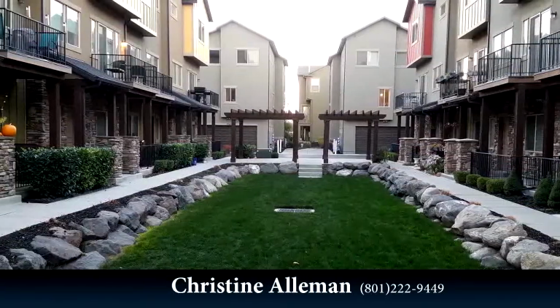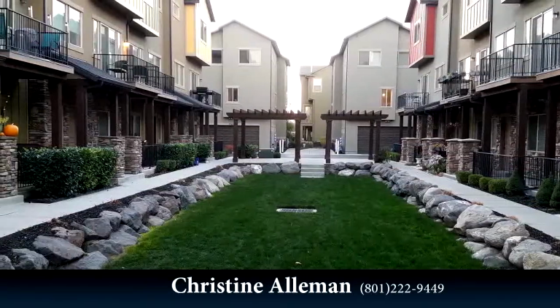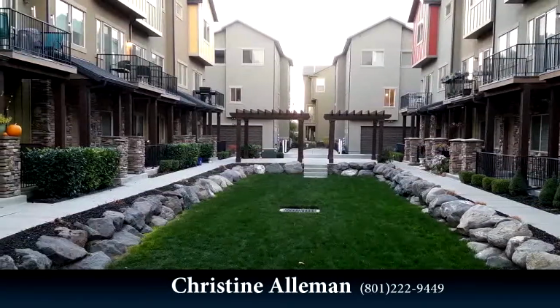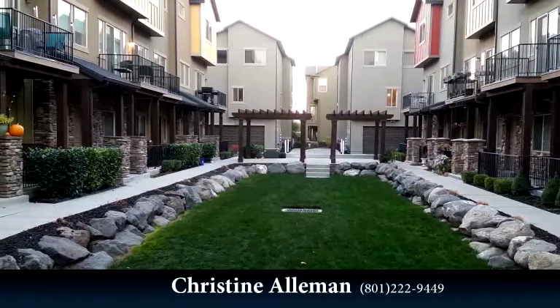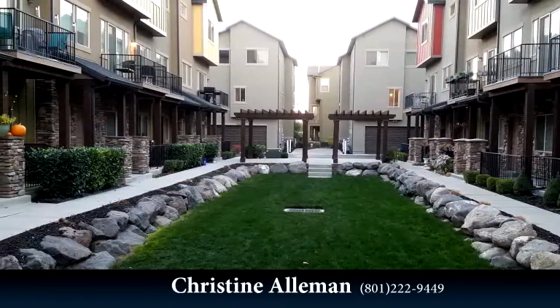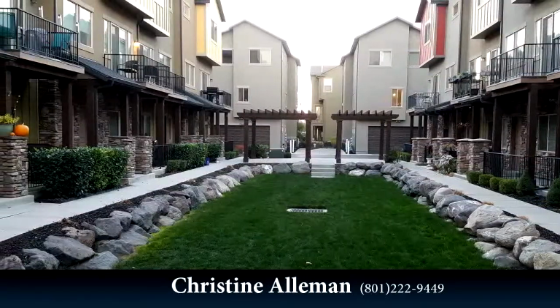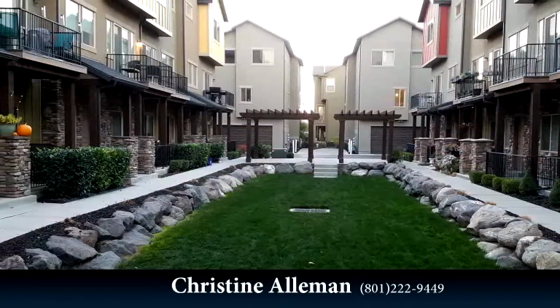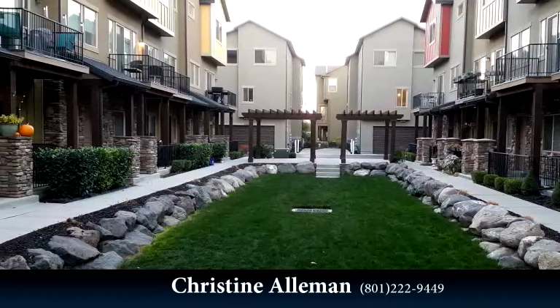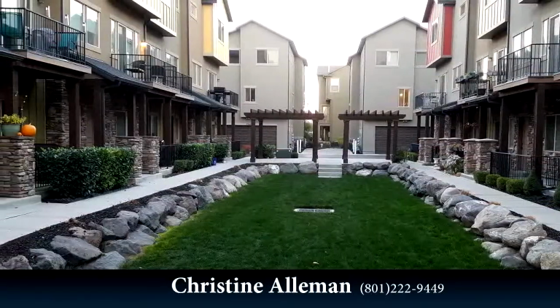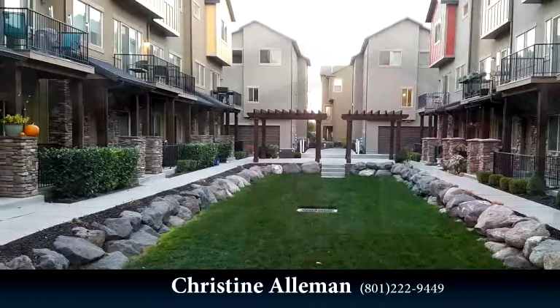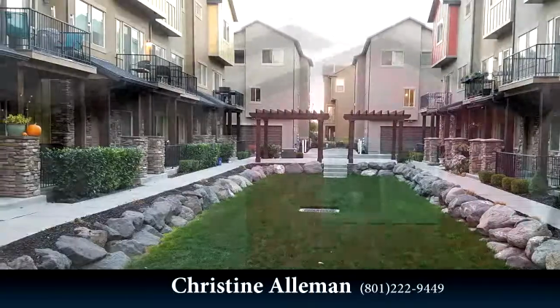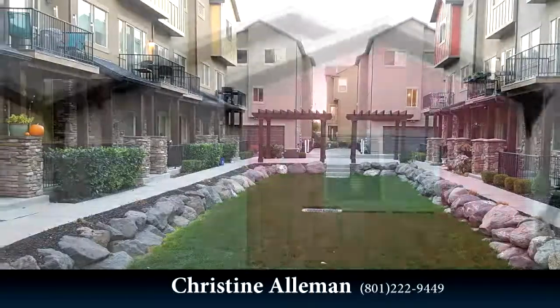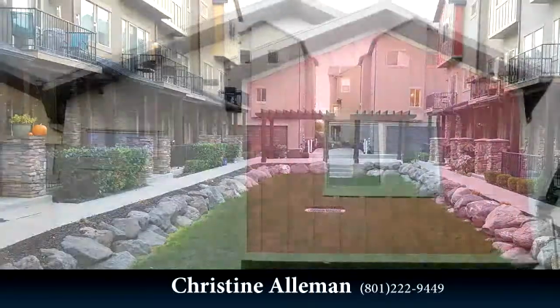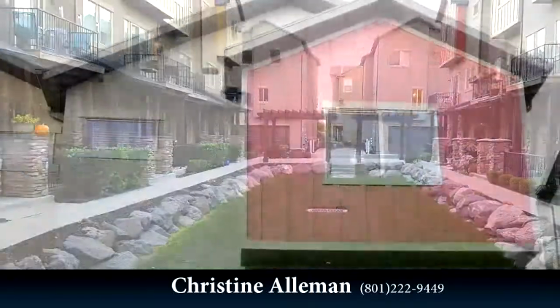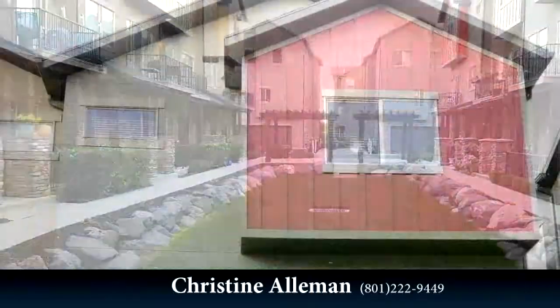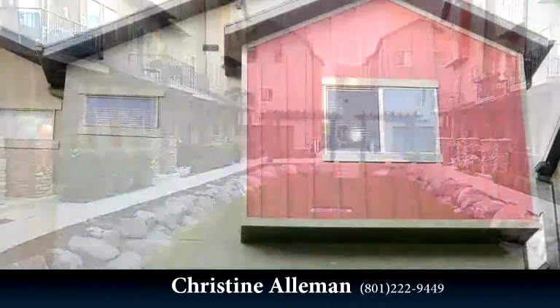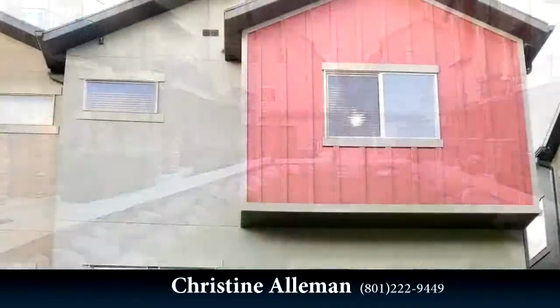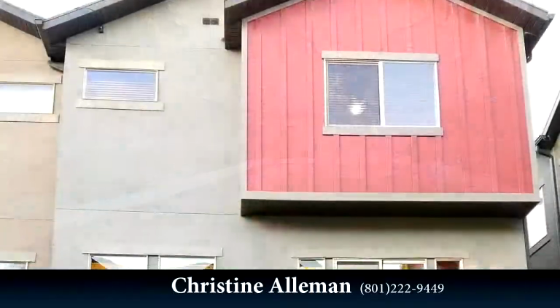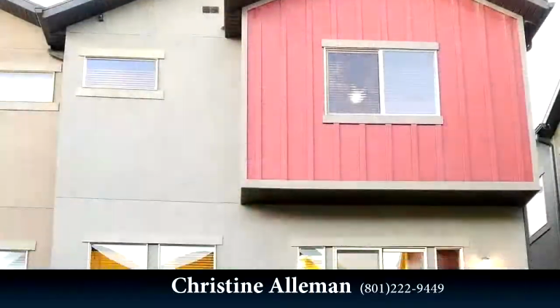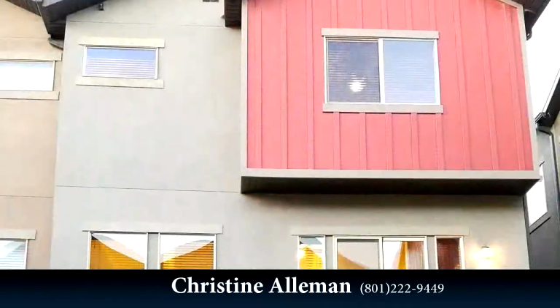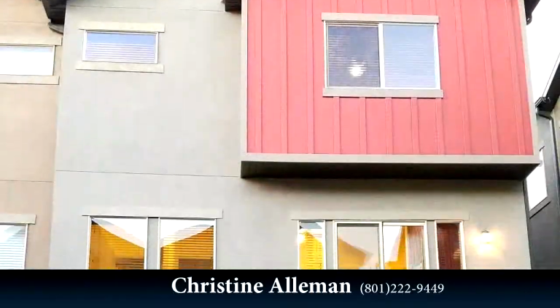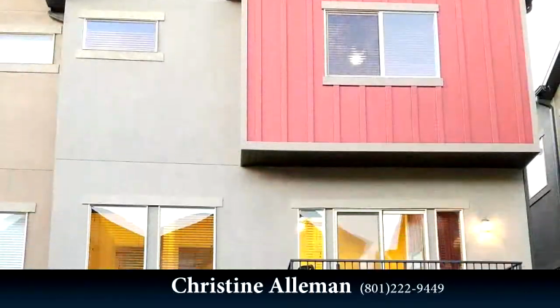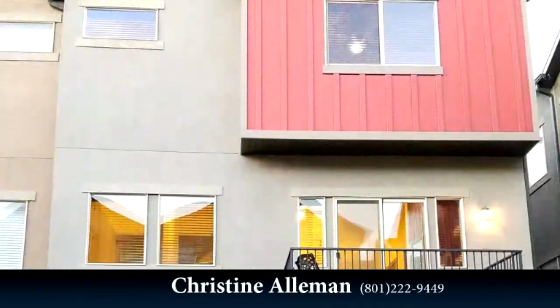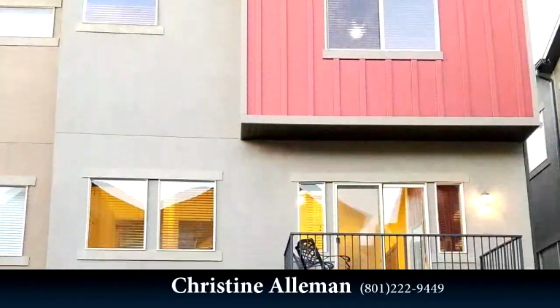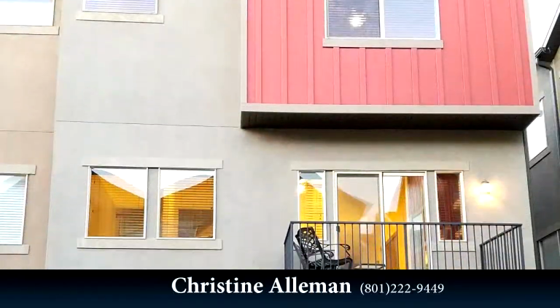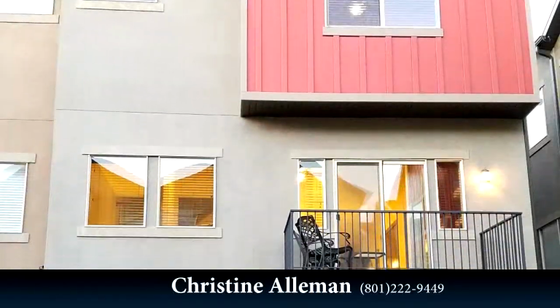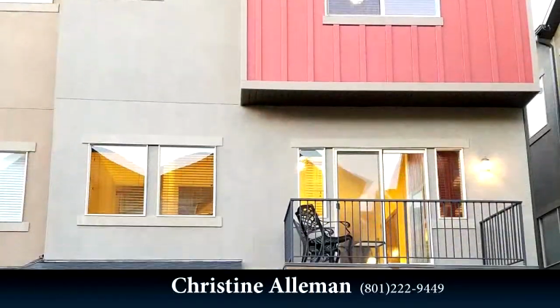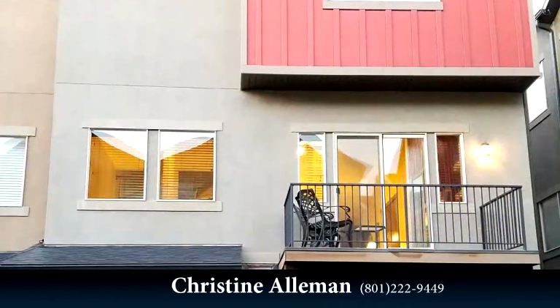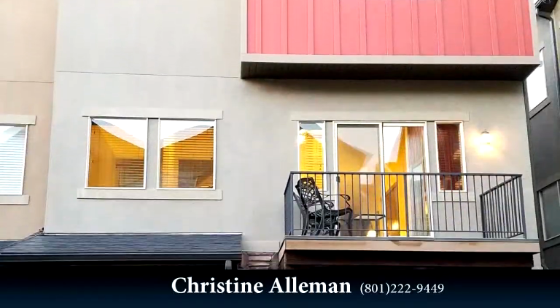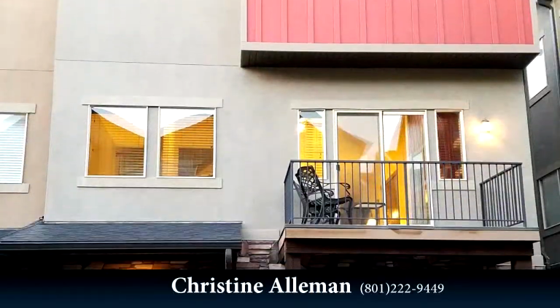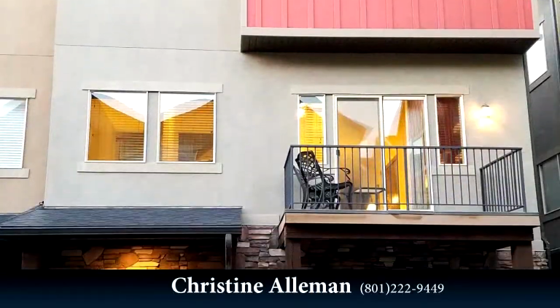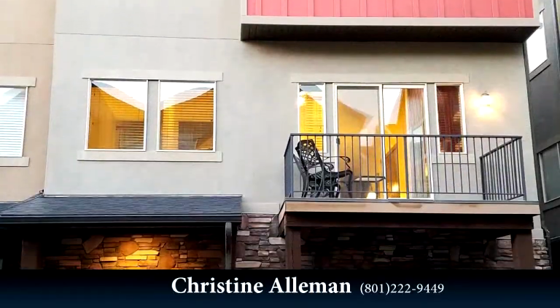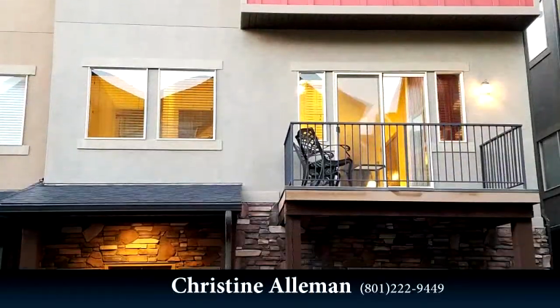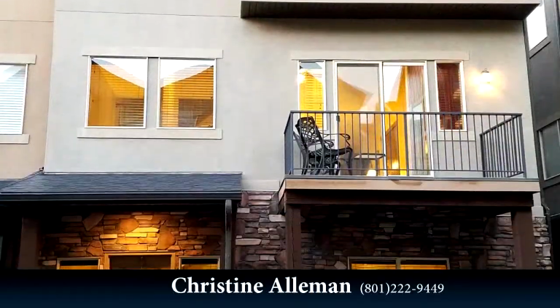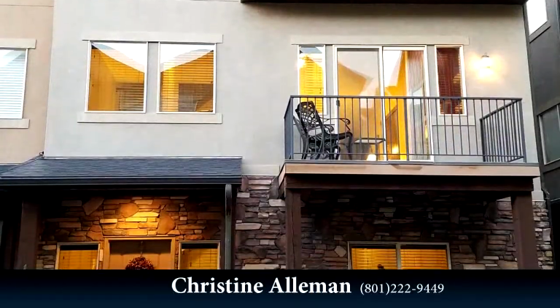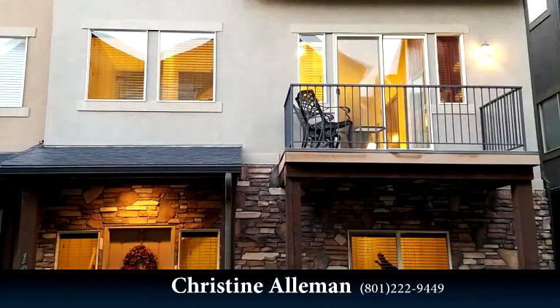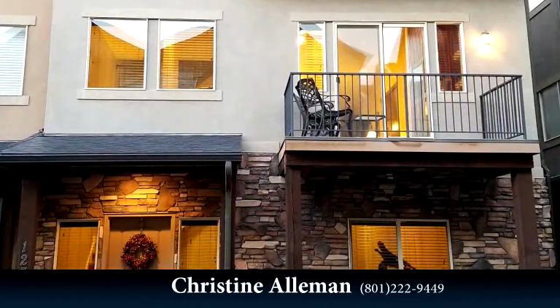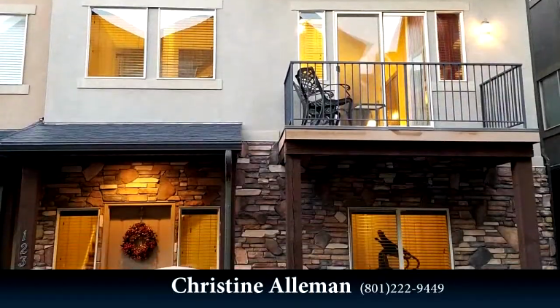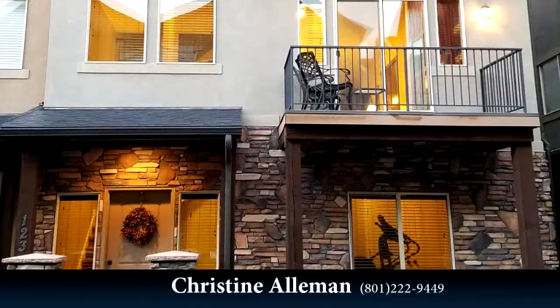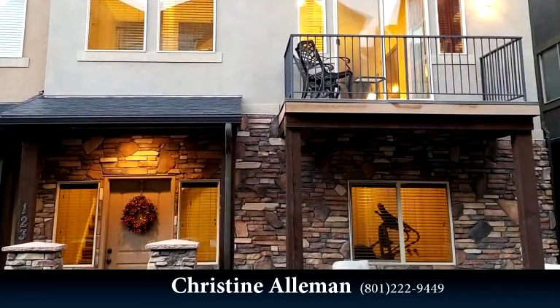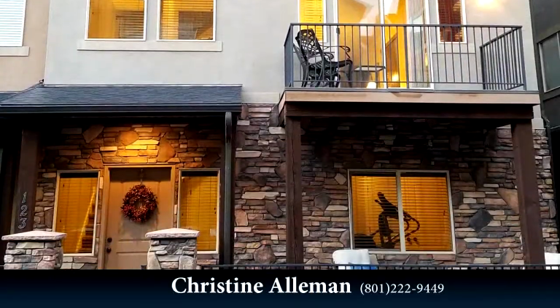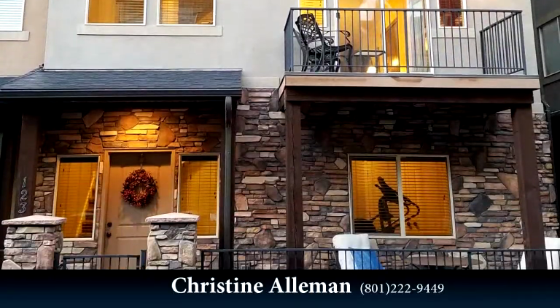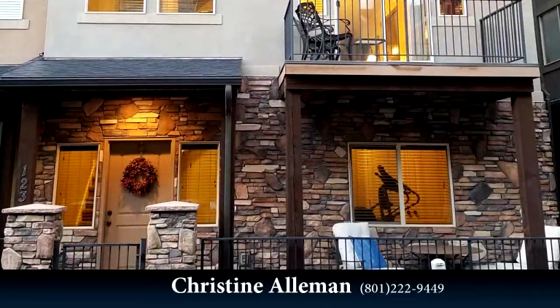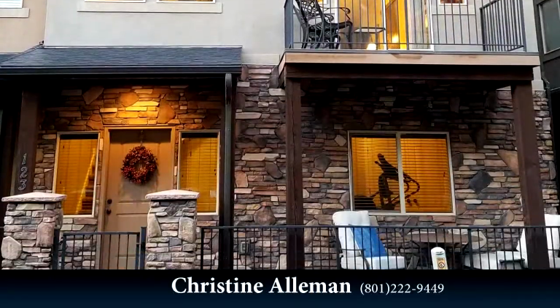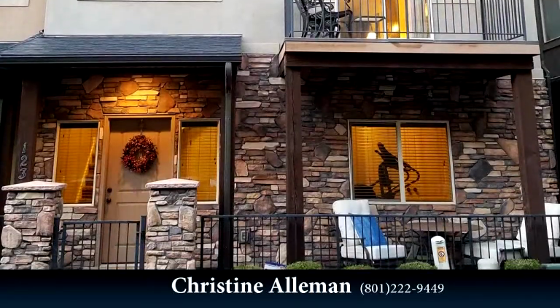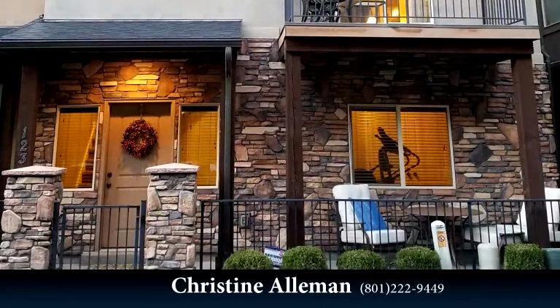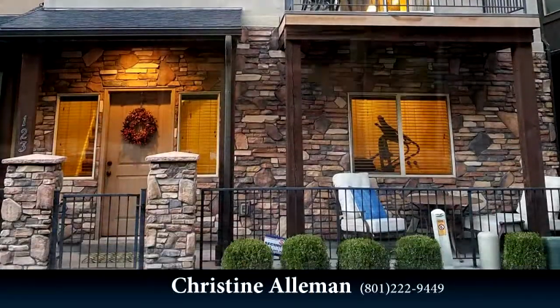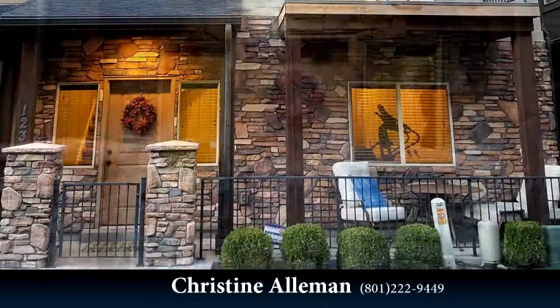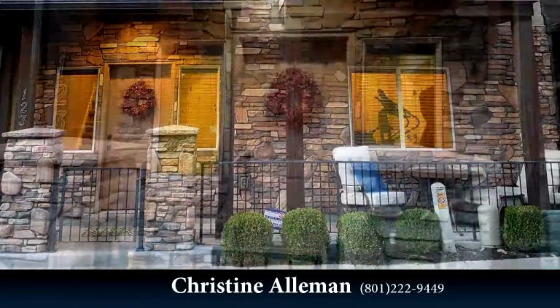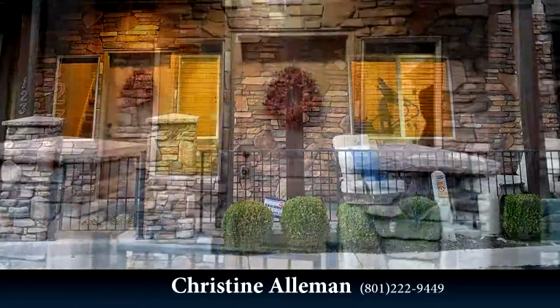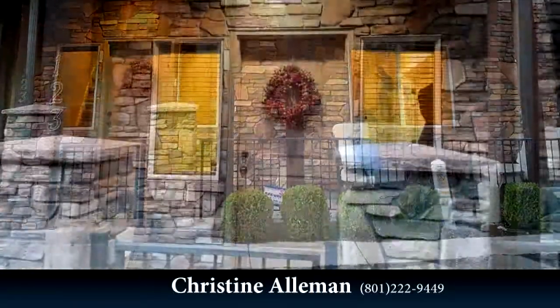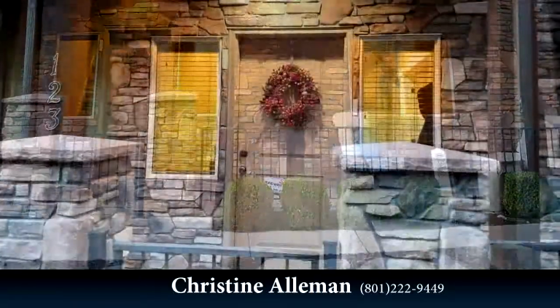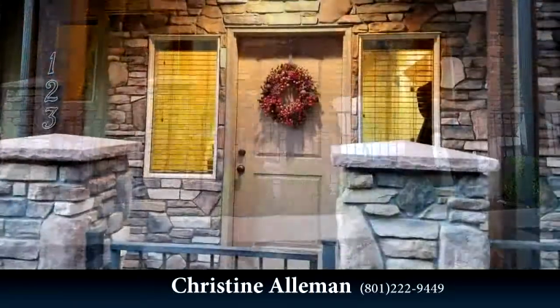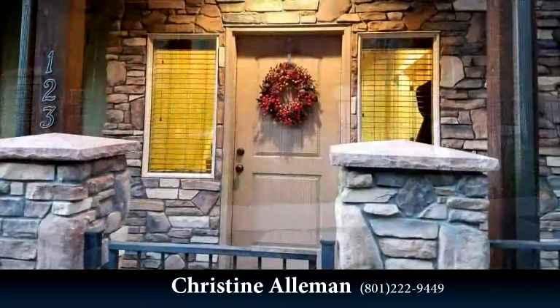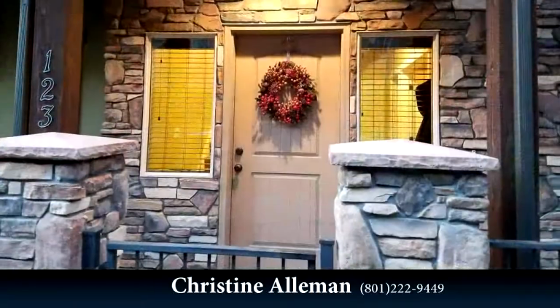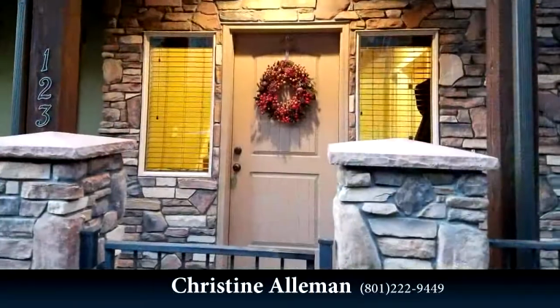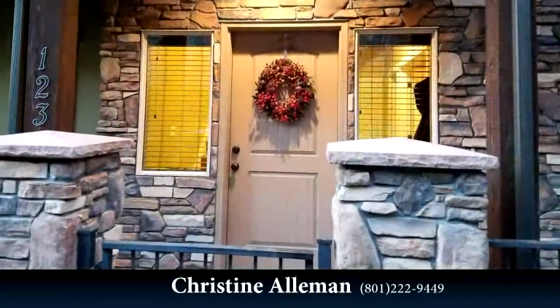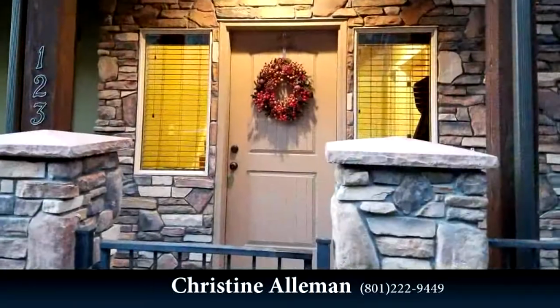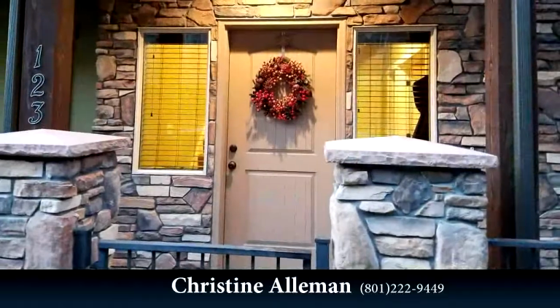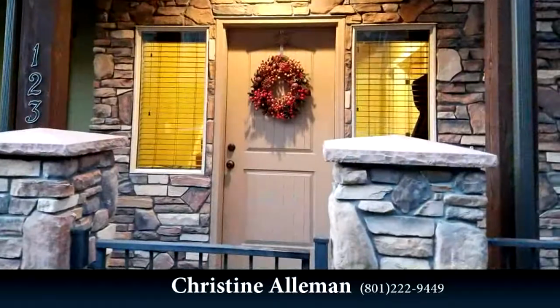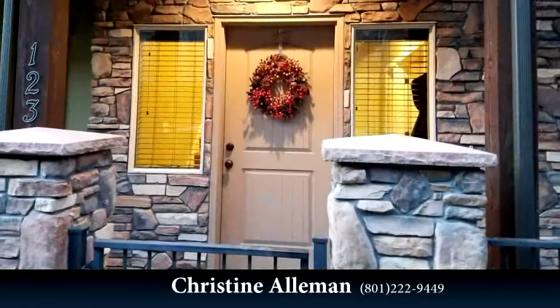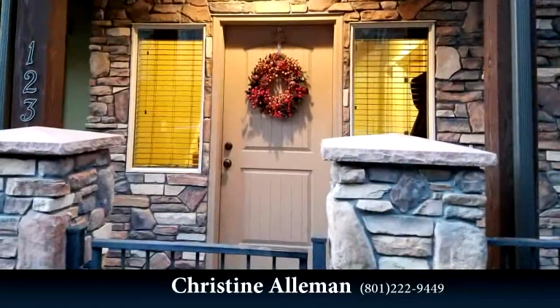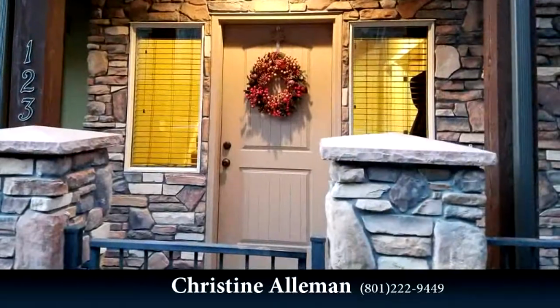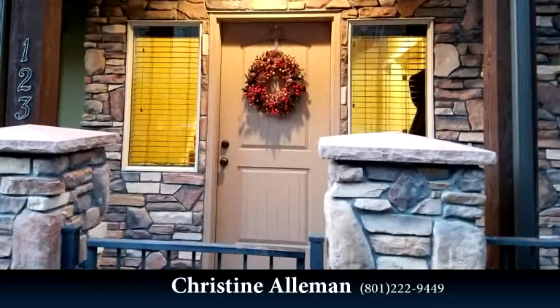For more information or to schedule a showing, contact 801-222-9449.